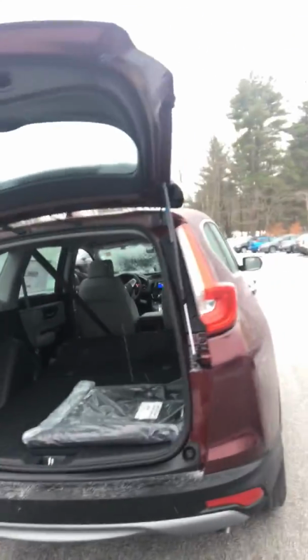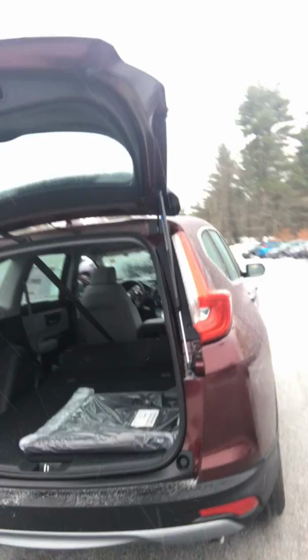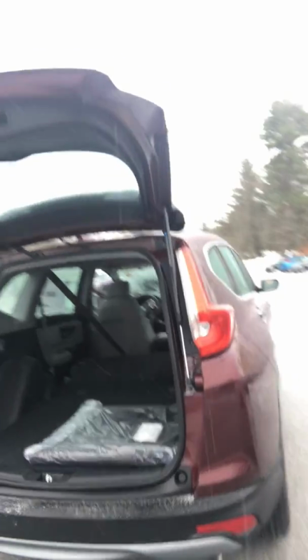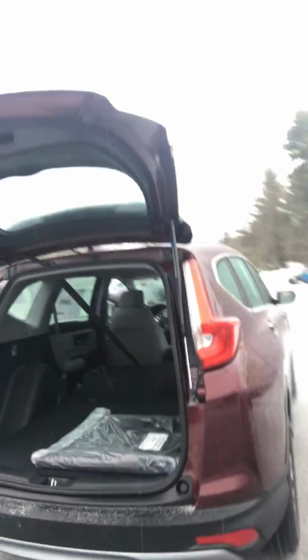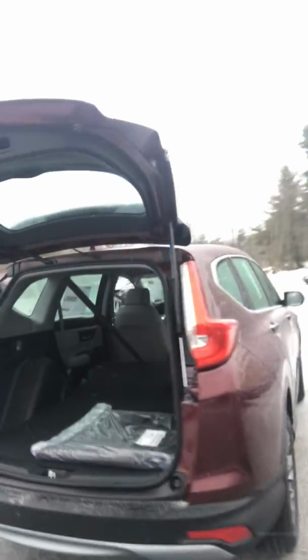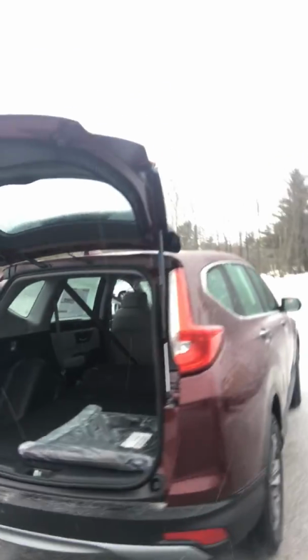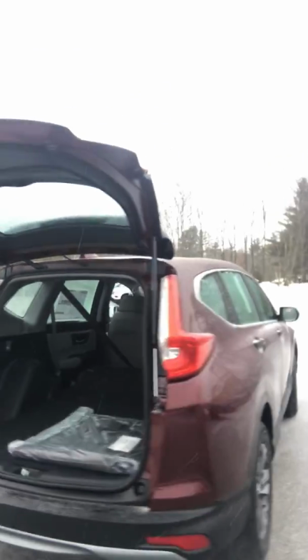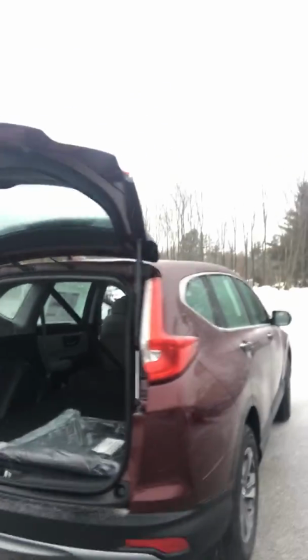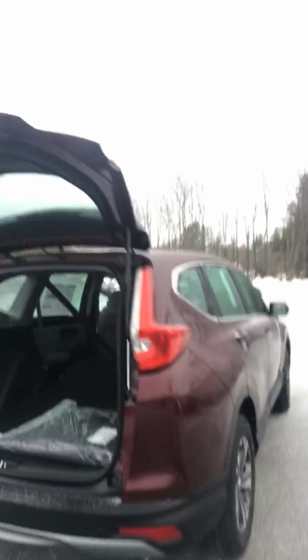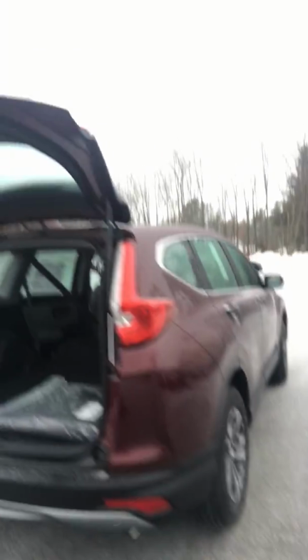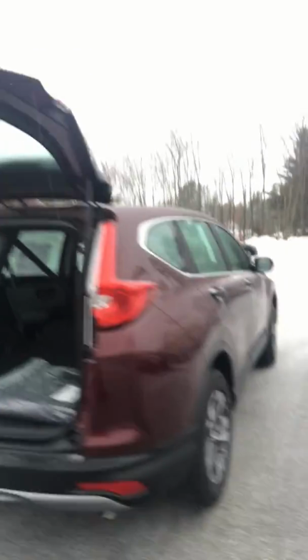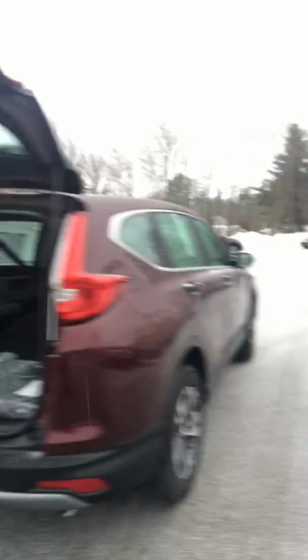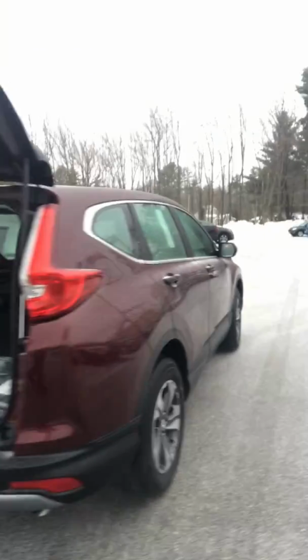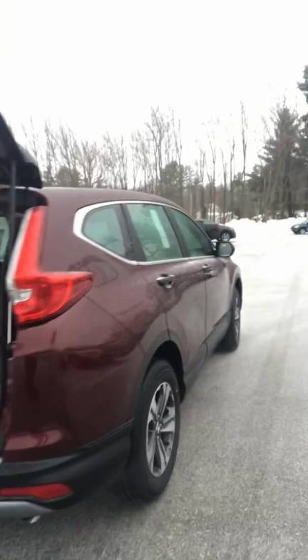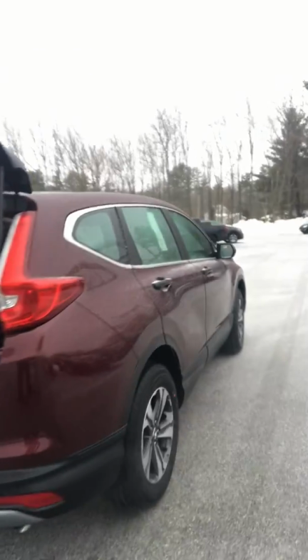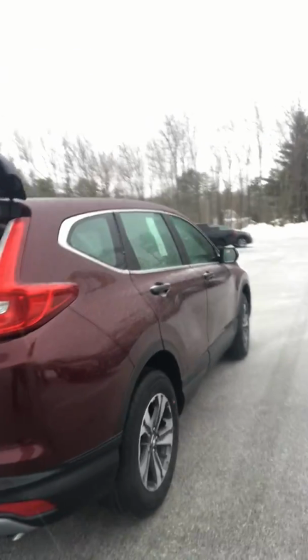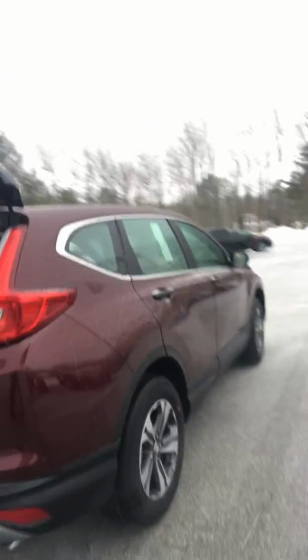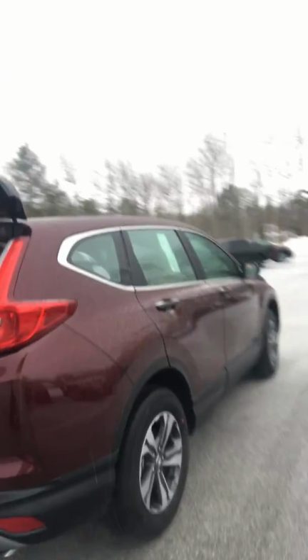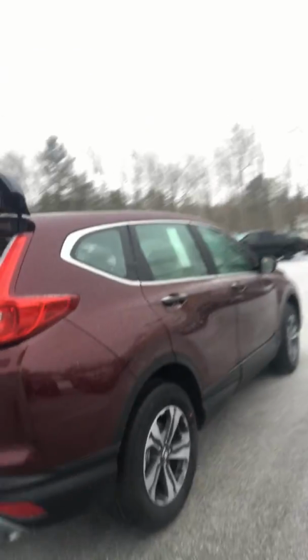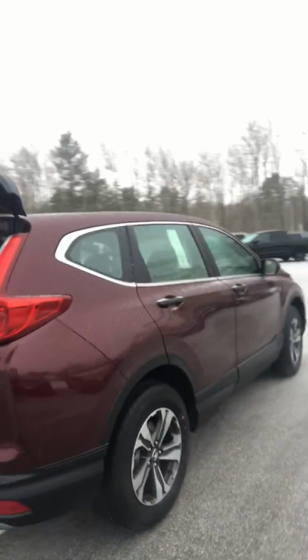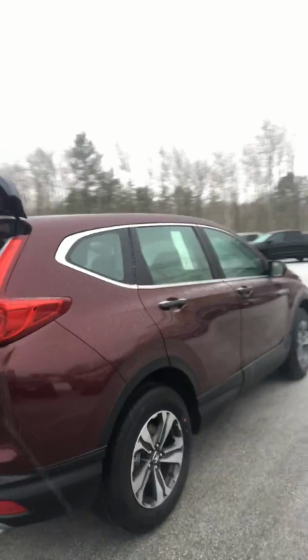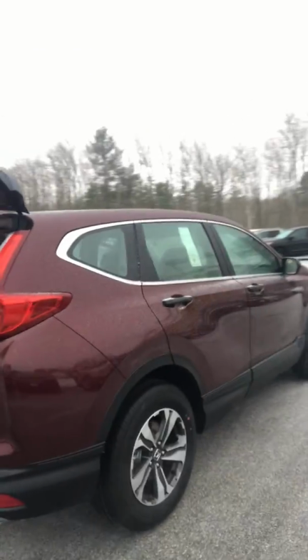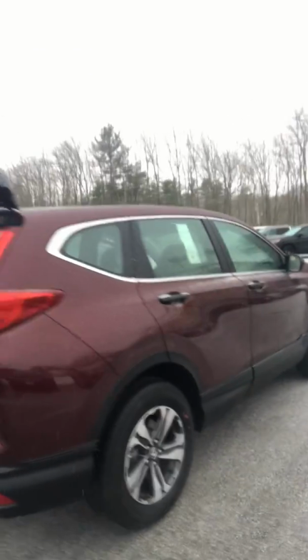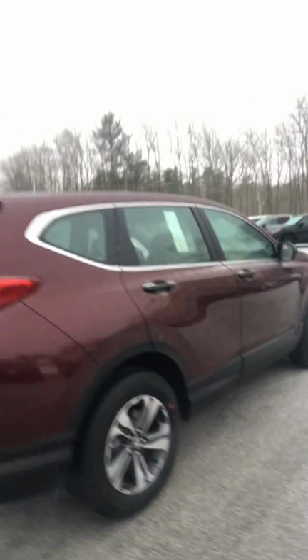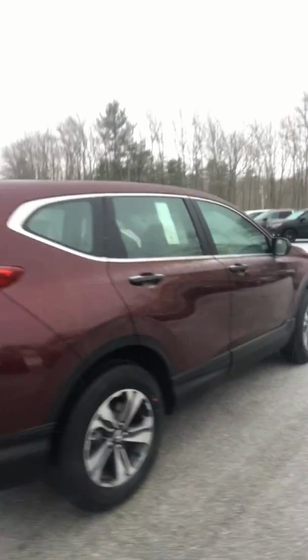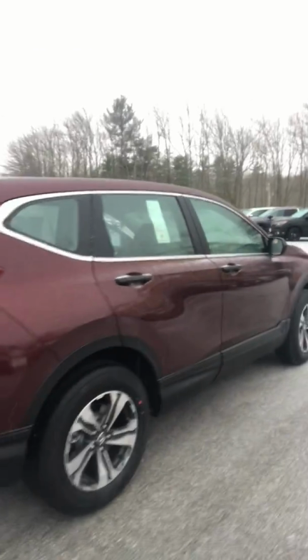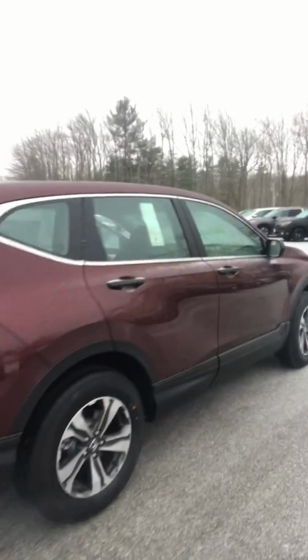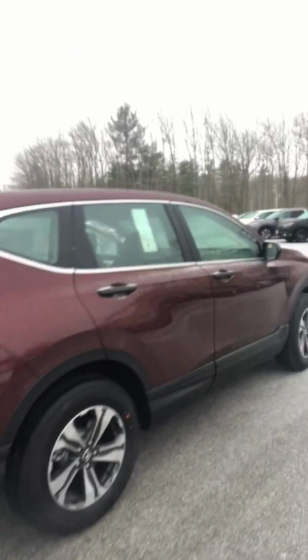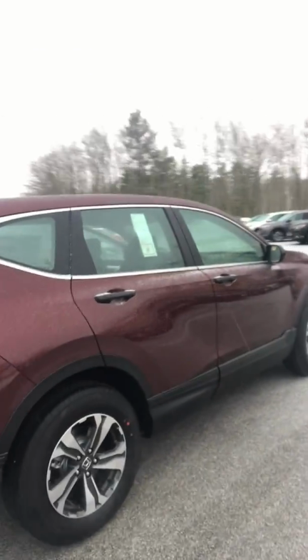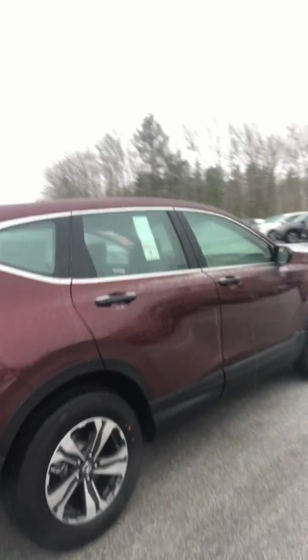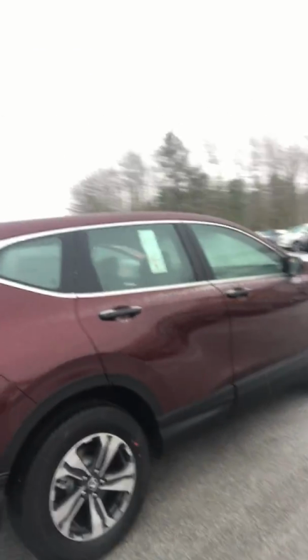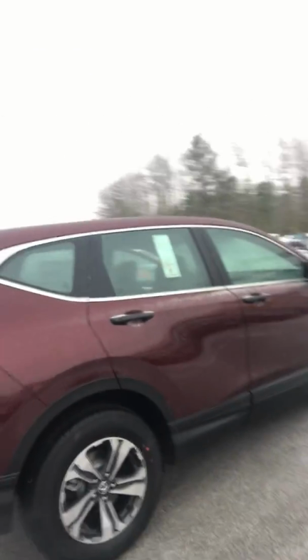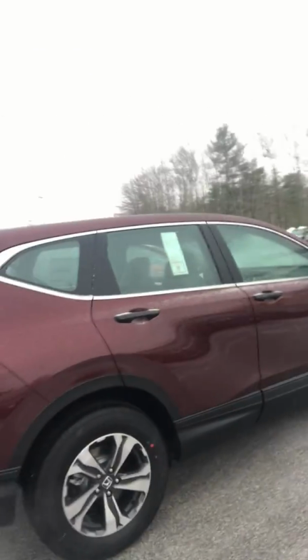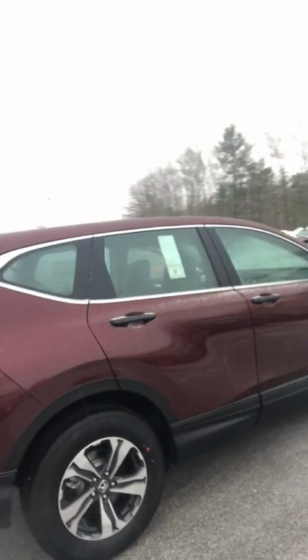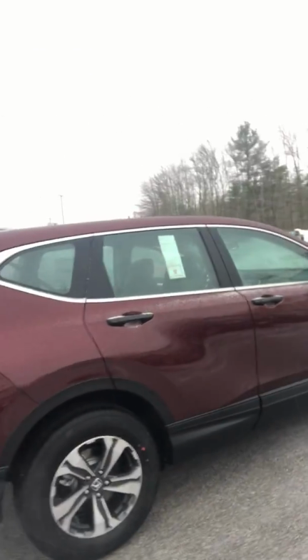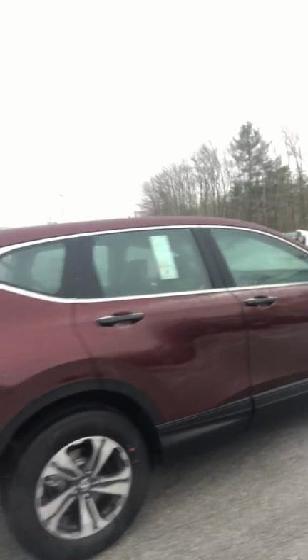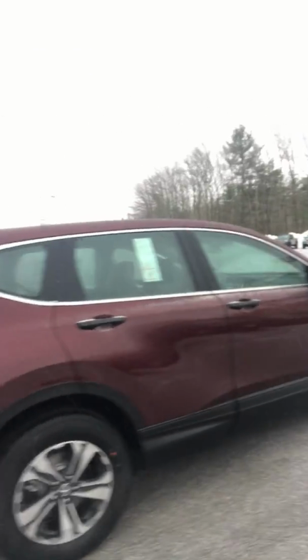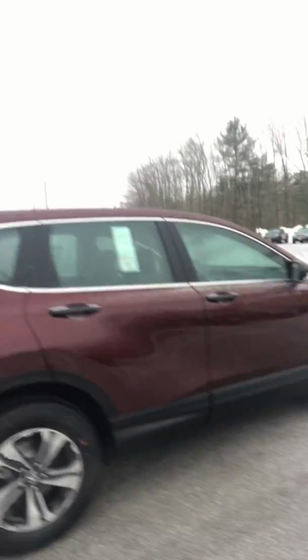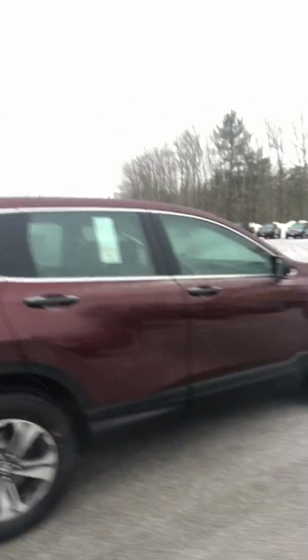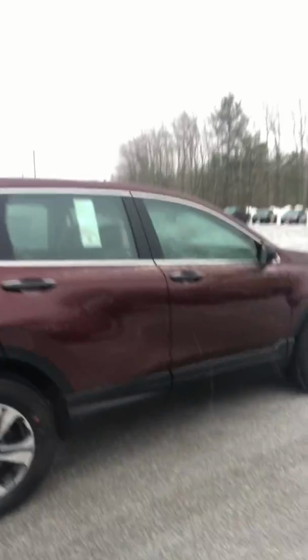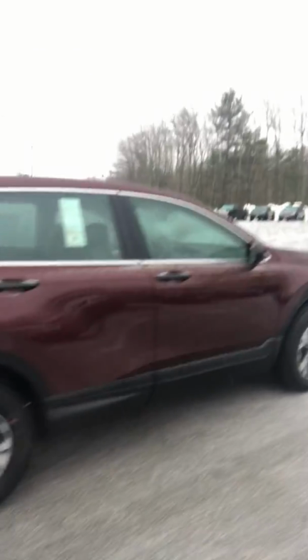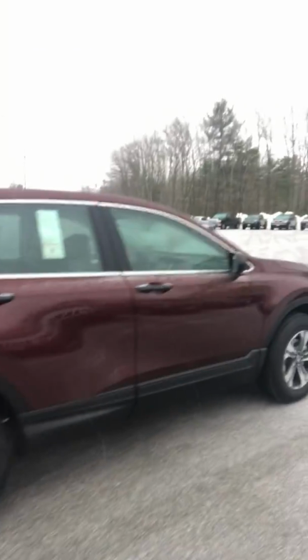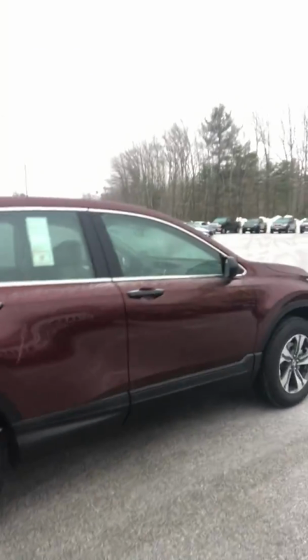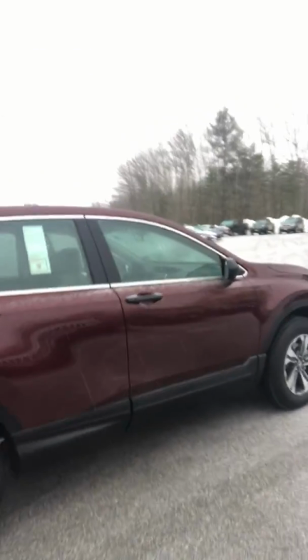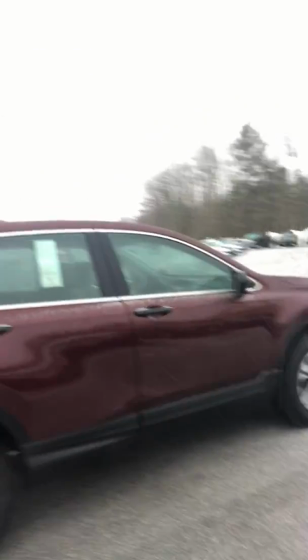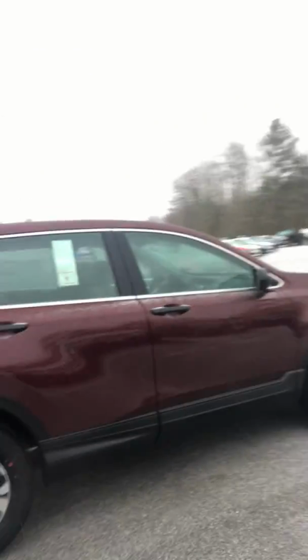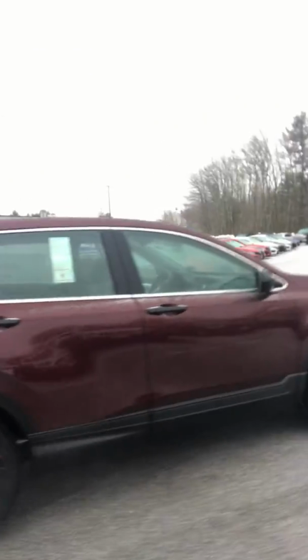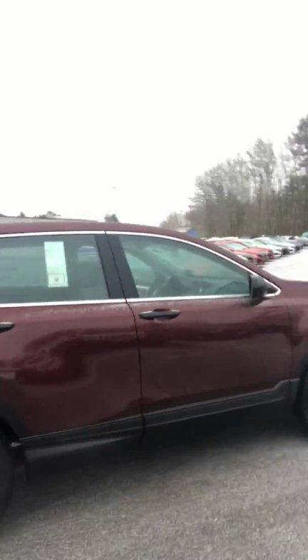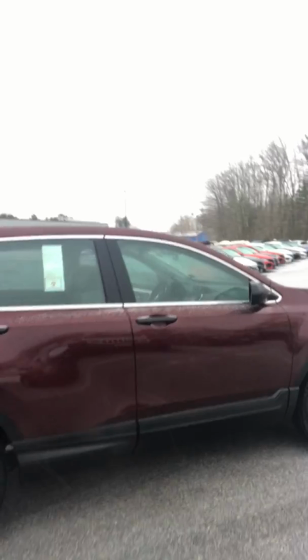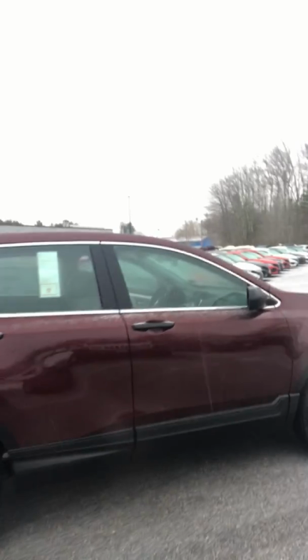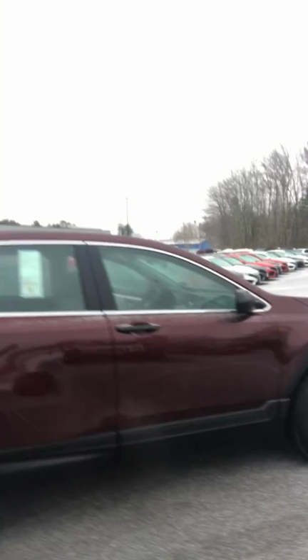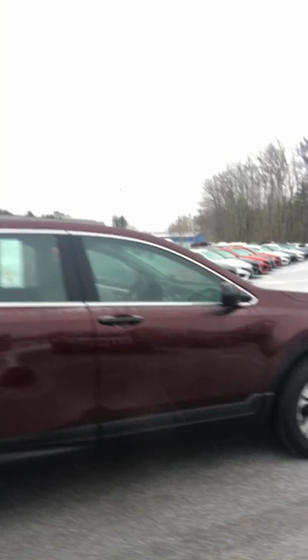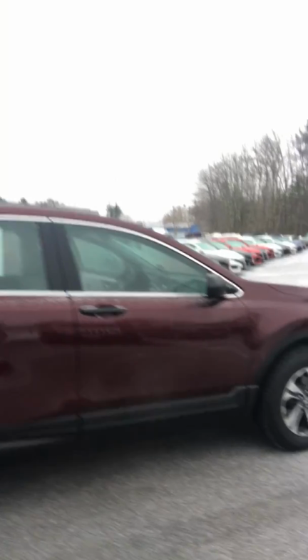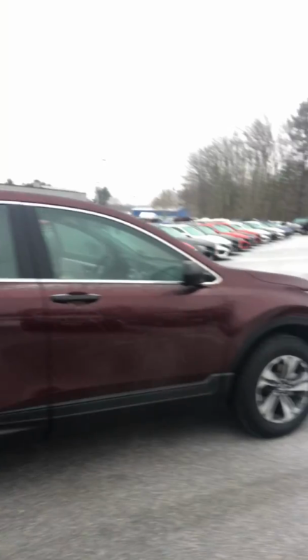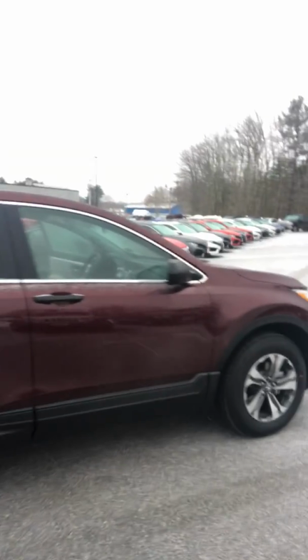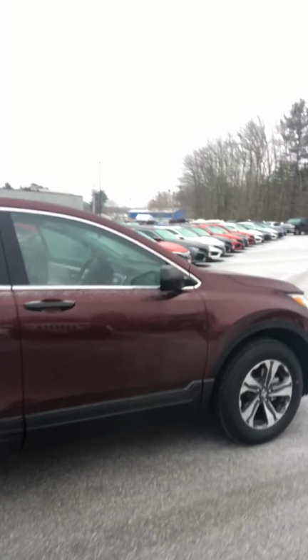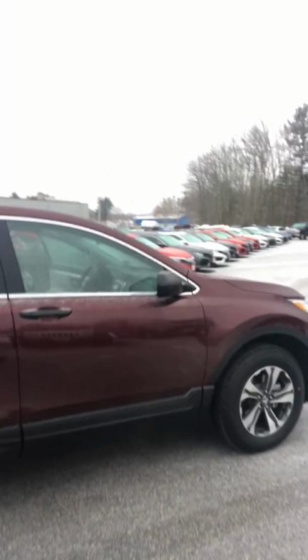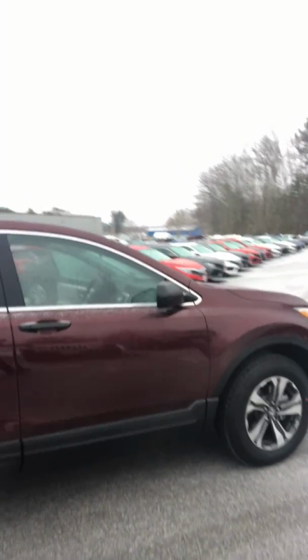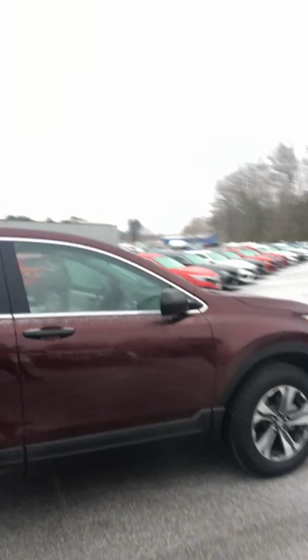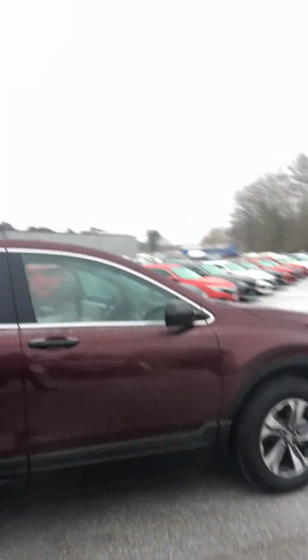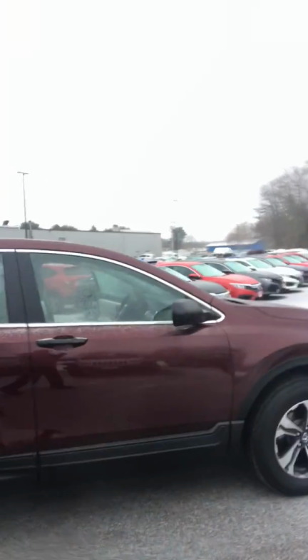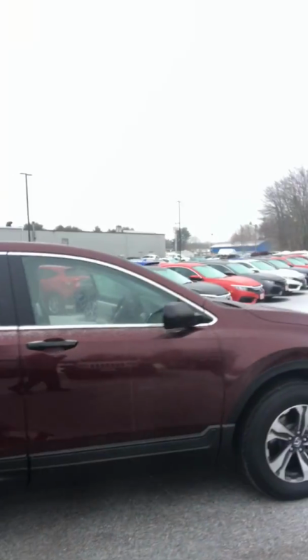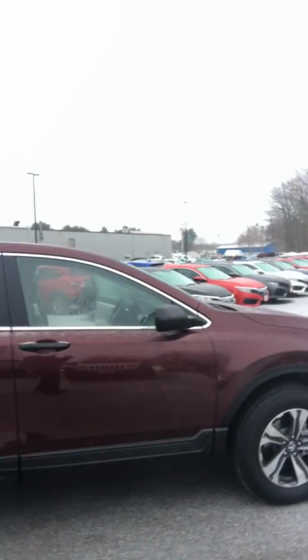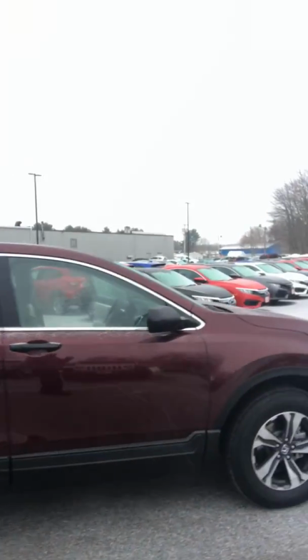And I will show you the other side of the CR-V. The good thing about CR-Vs is they're great in the snow and all weather climates.